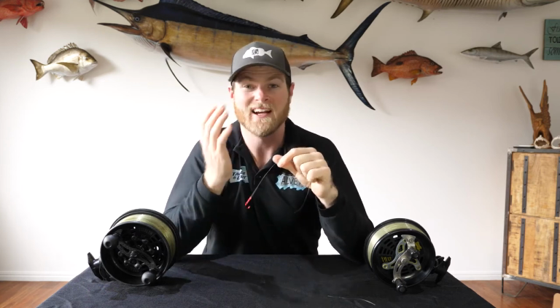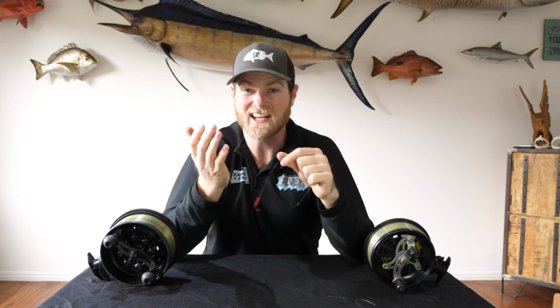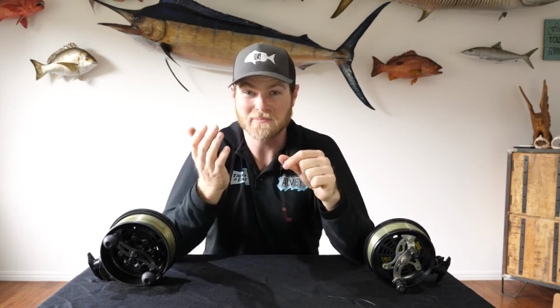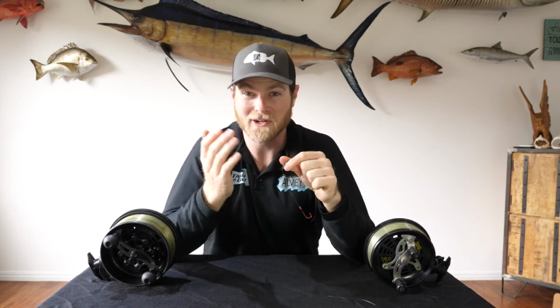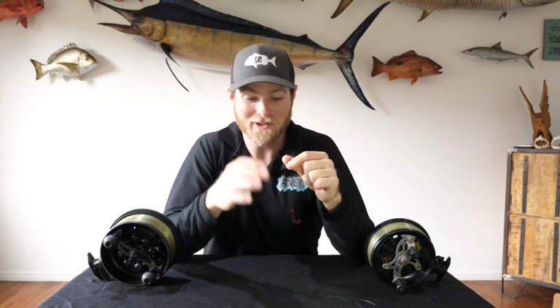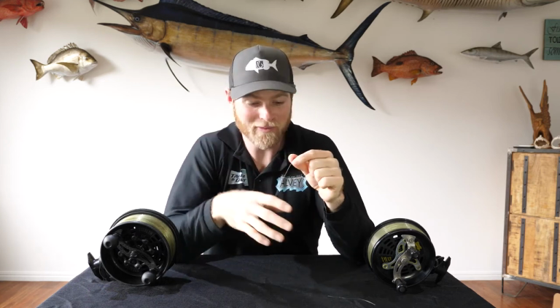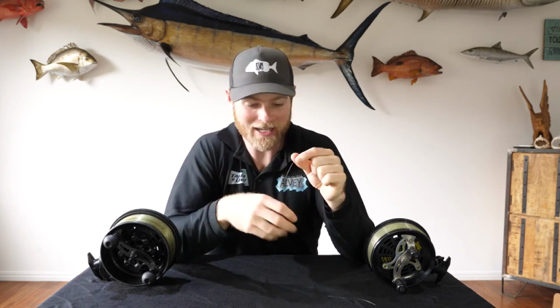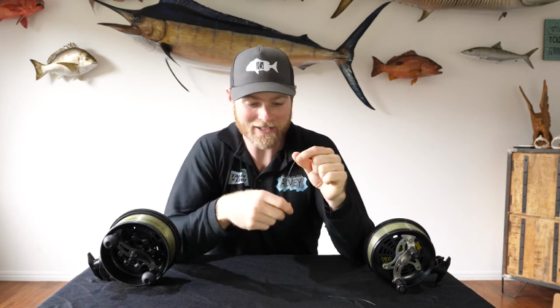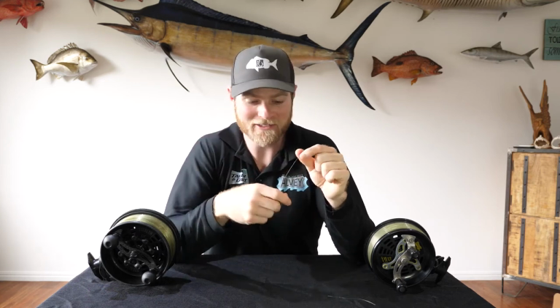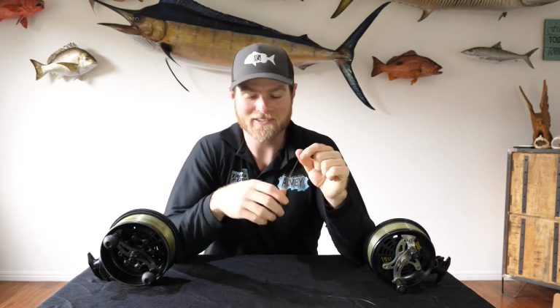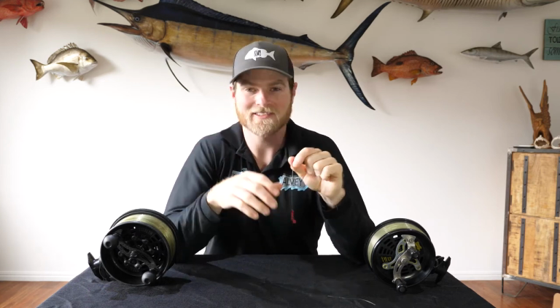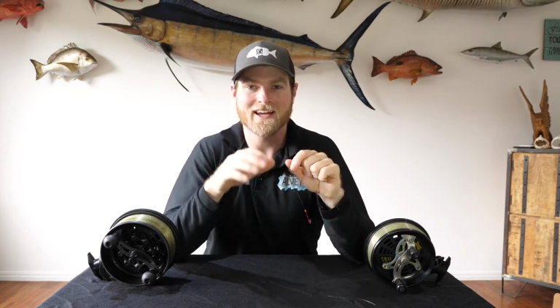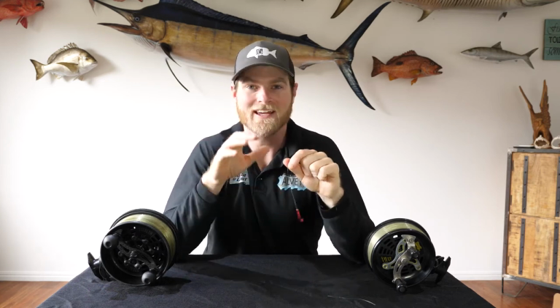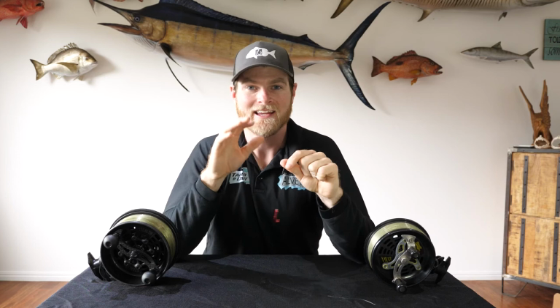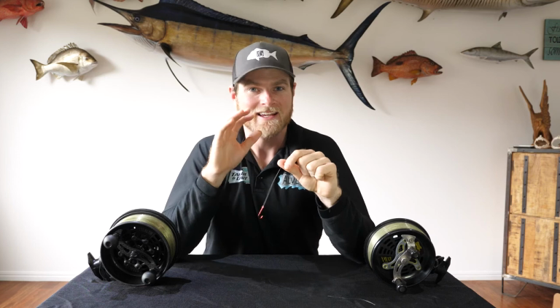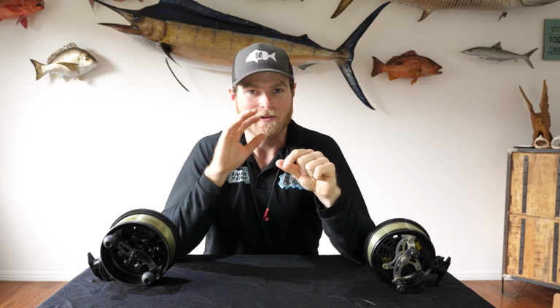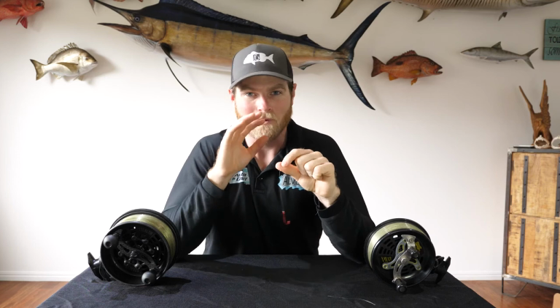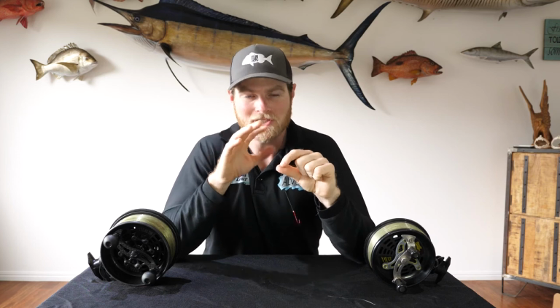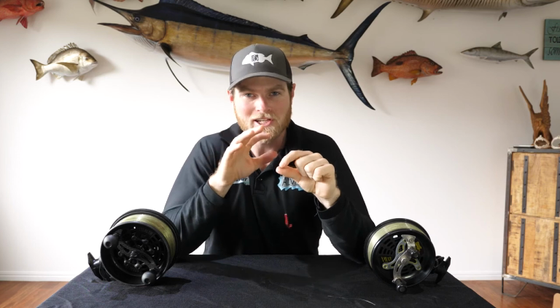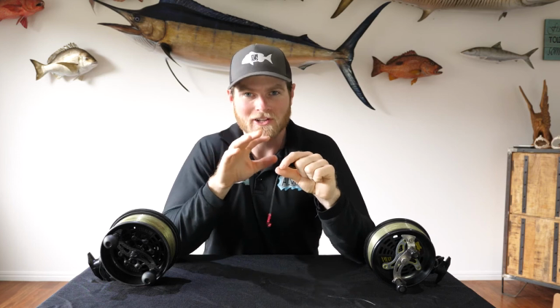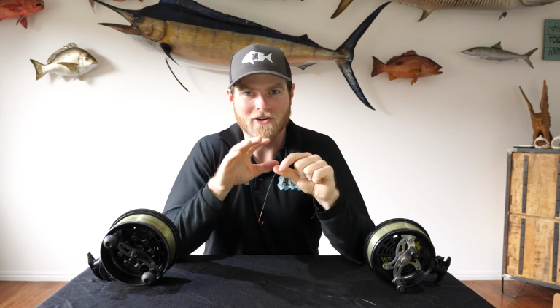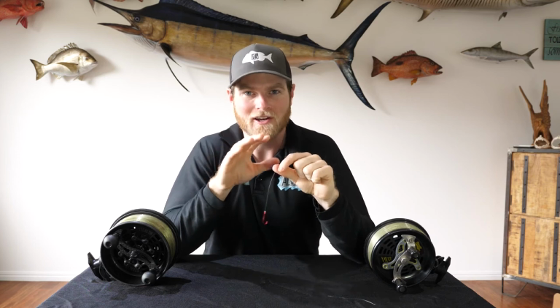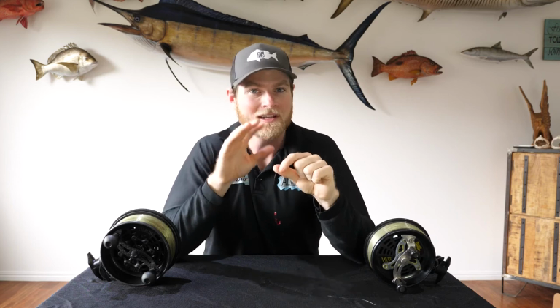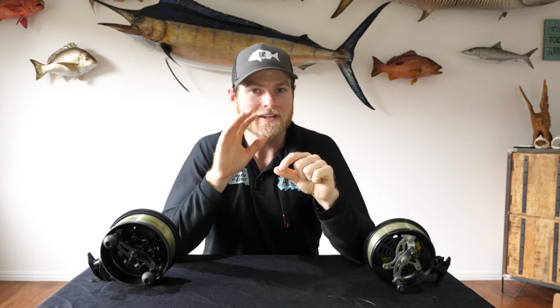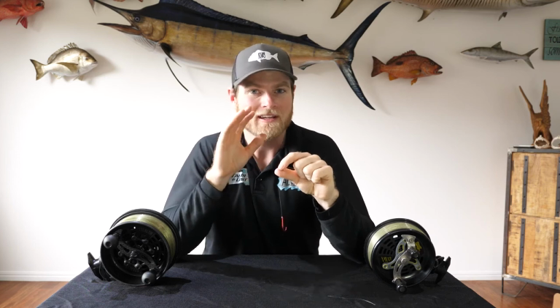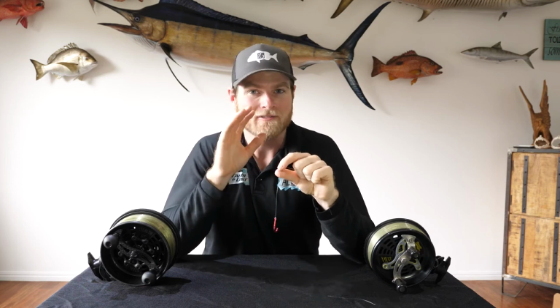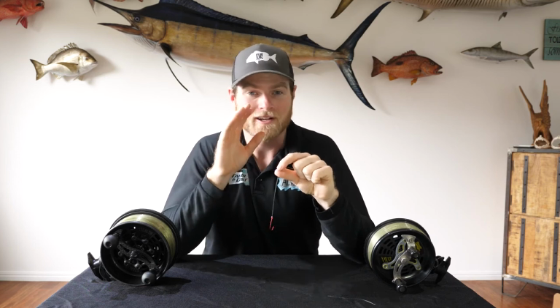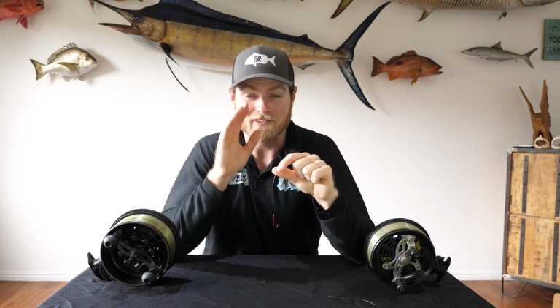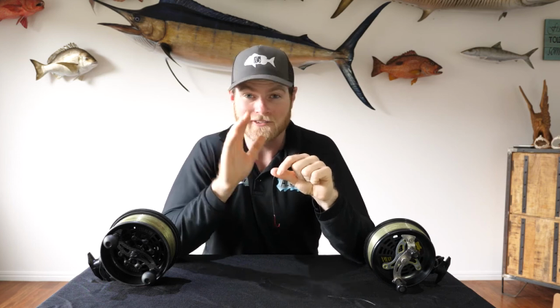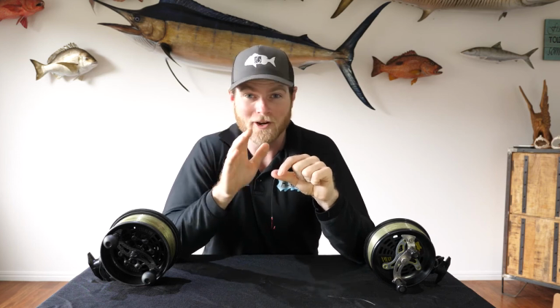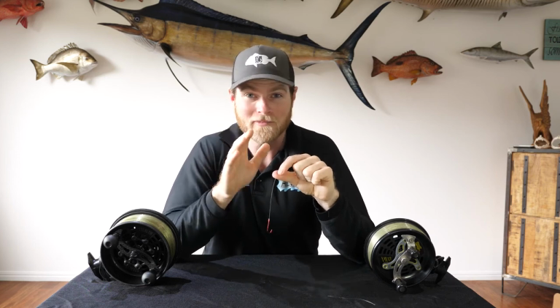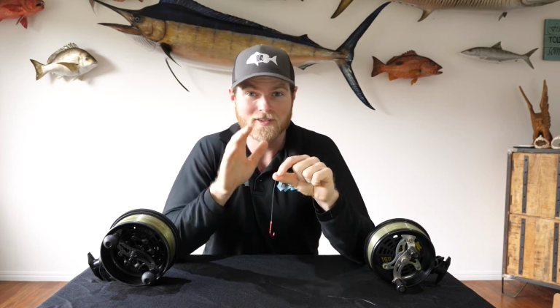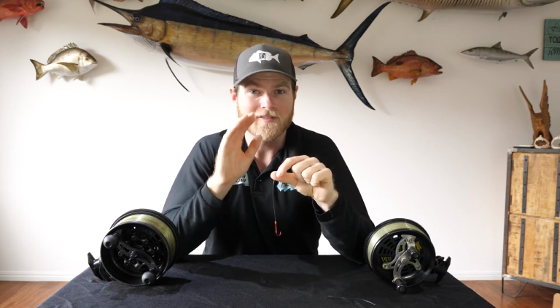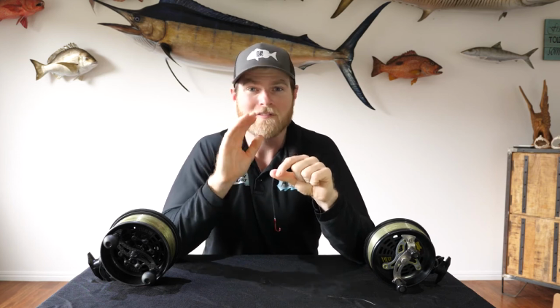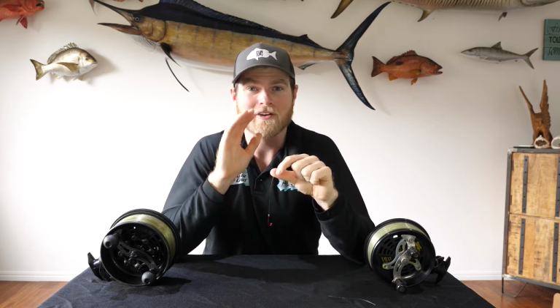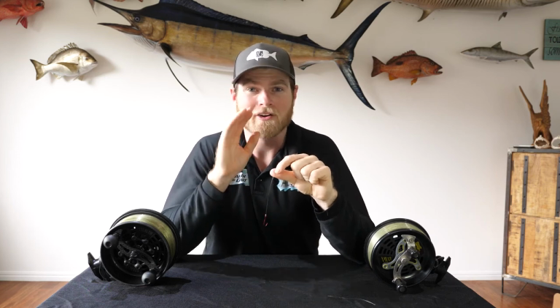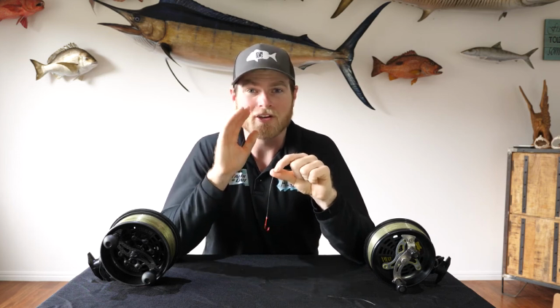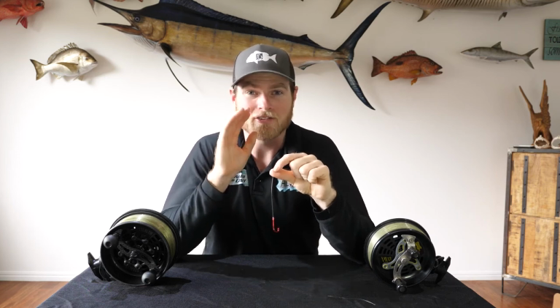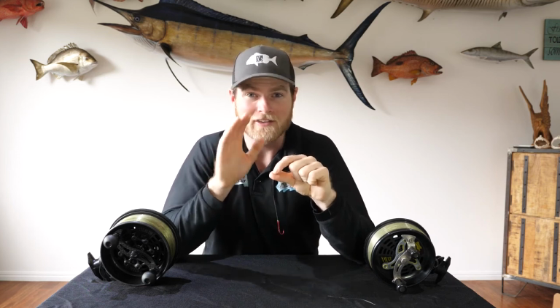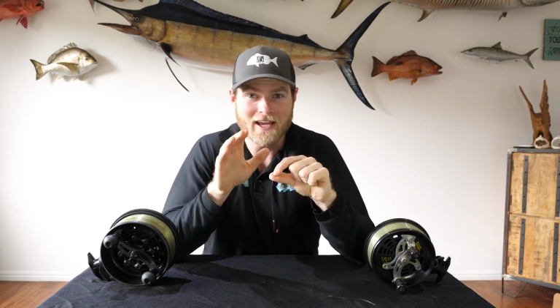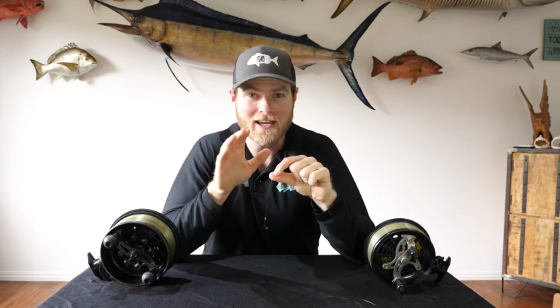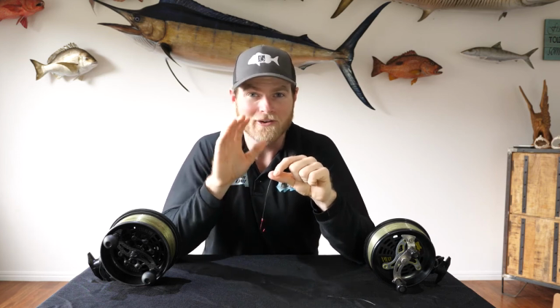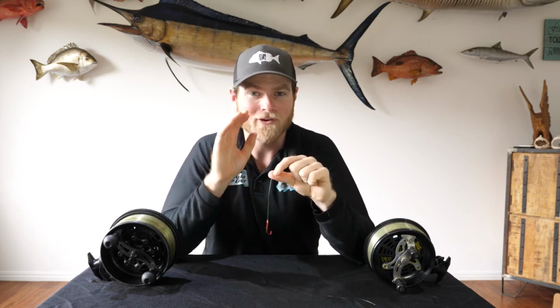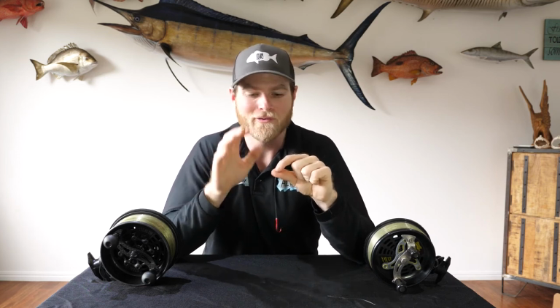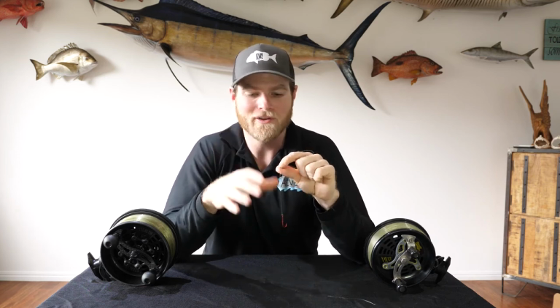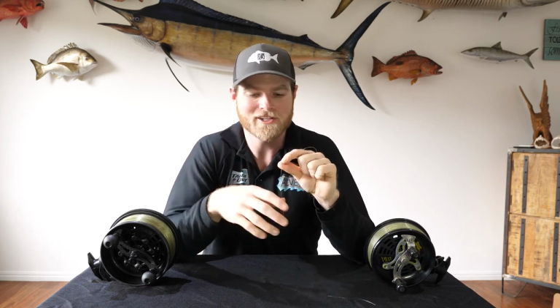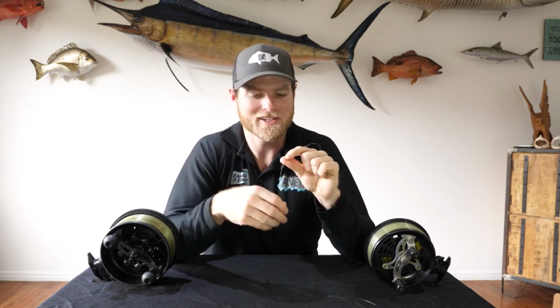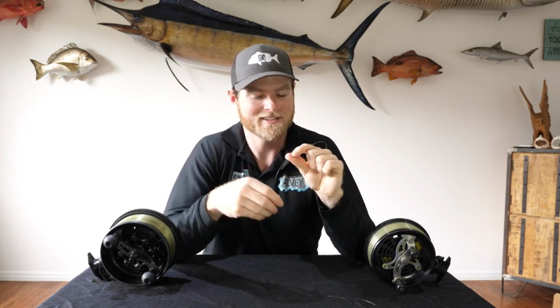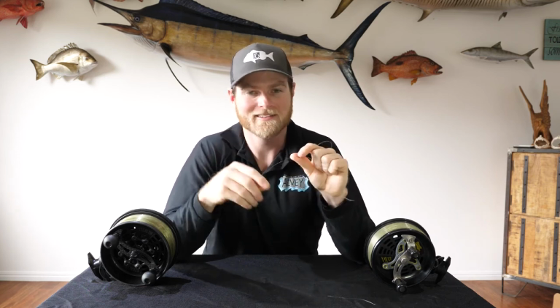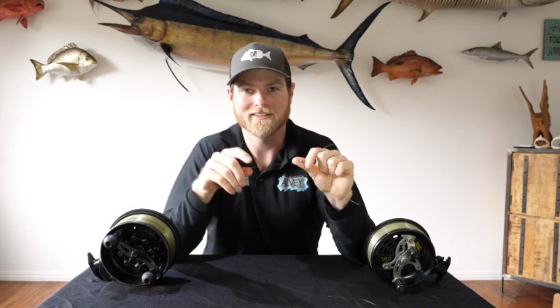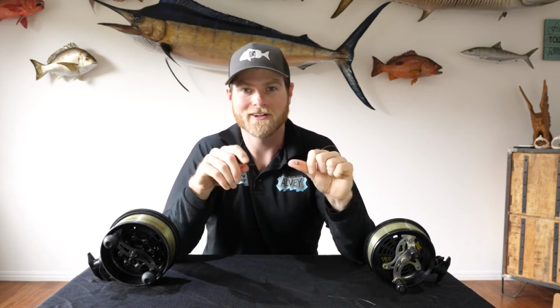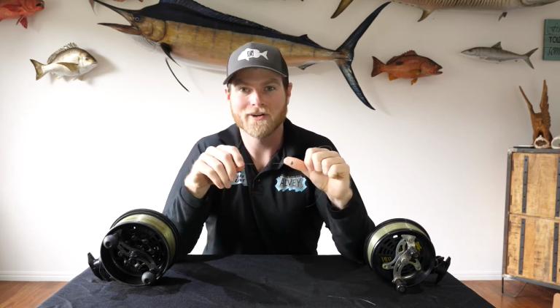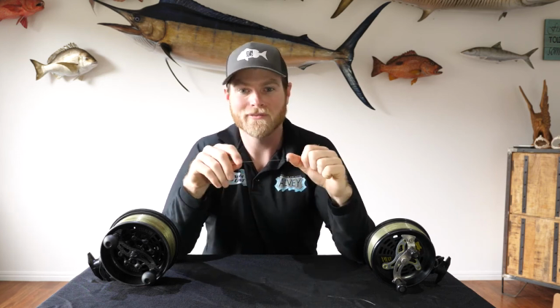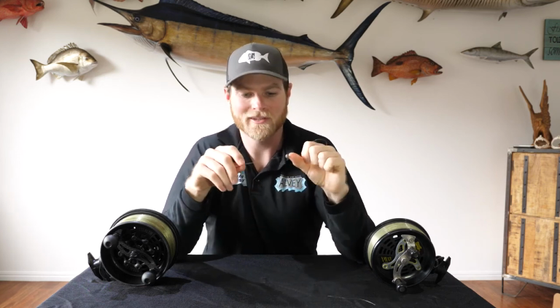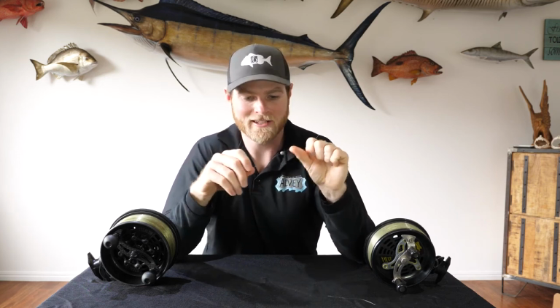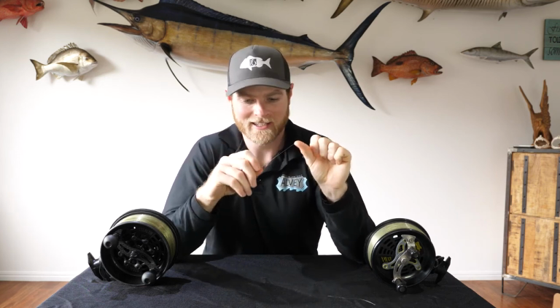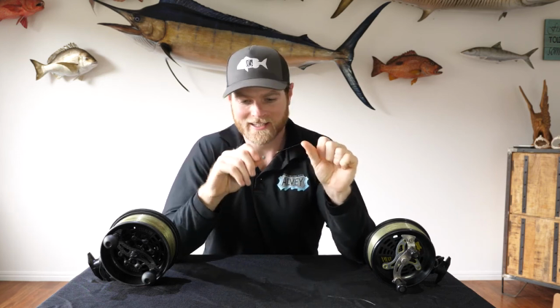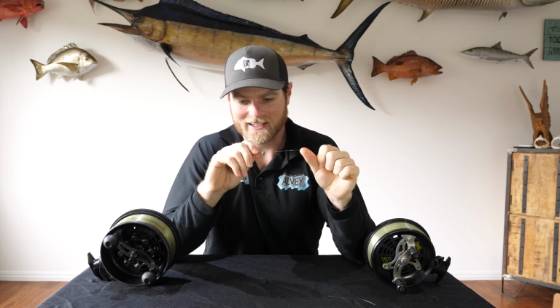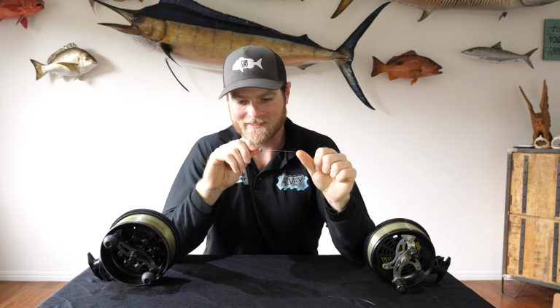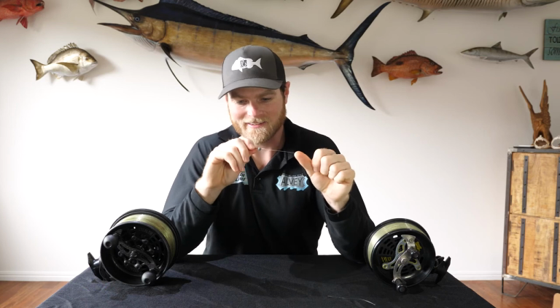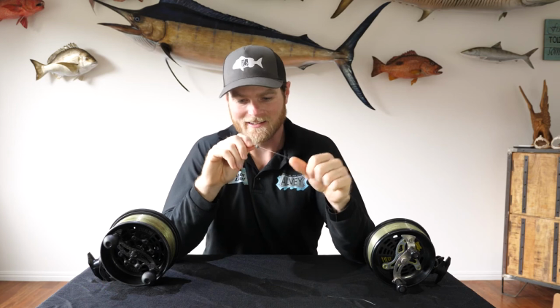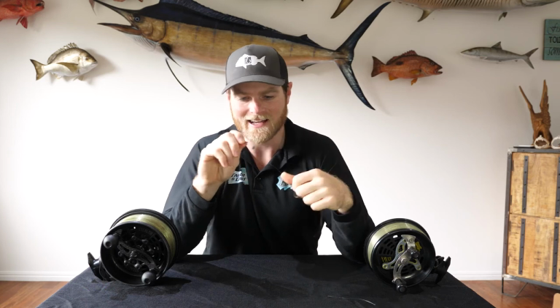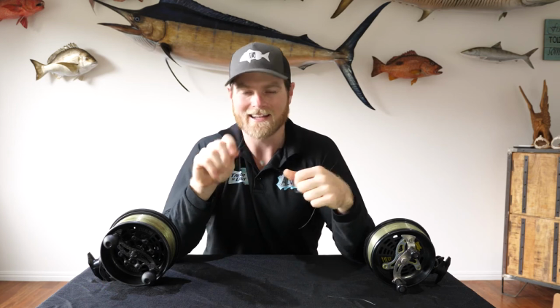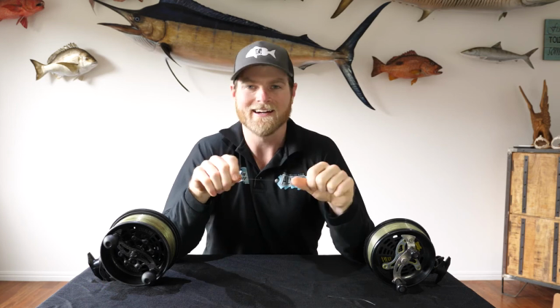Now as my old man used to say — watch your line. When it stops, you've either got a snag or a fish. Hopefully it's the latter.